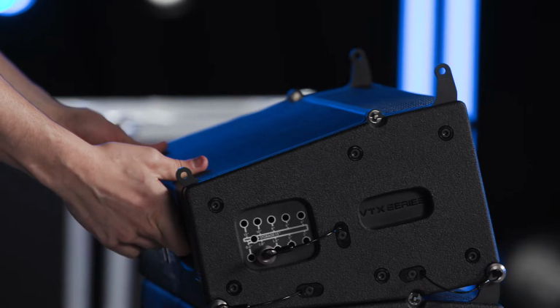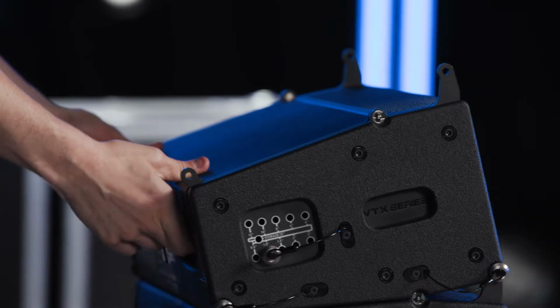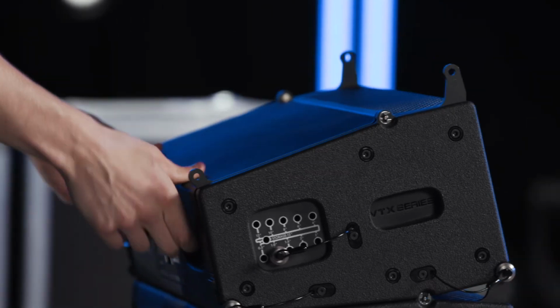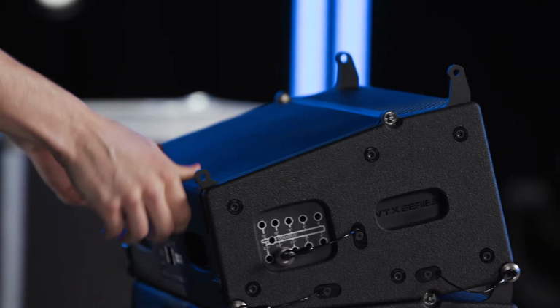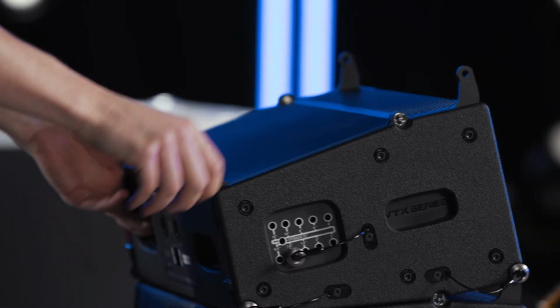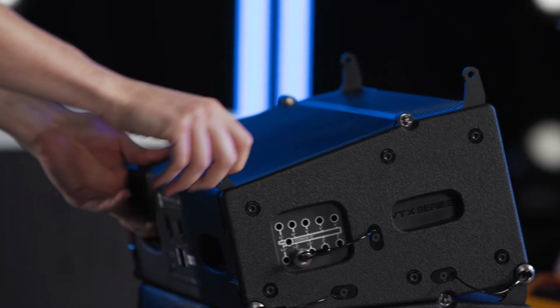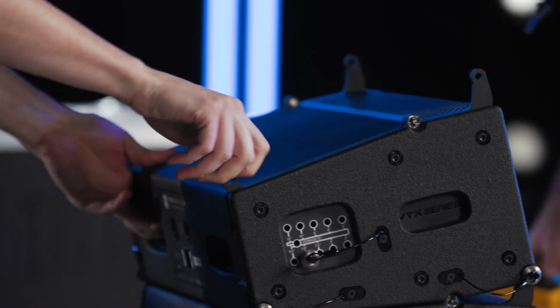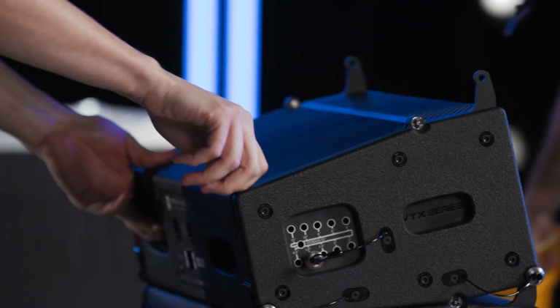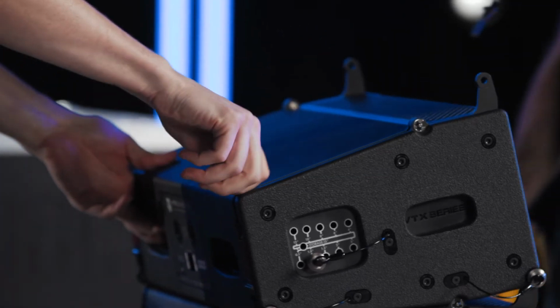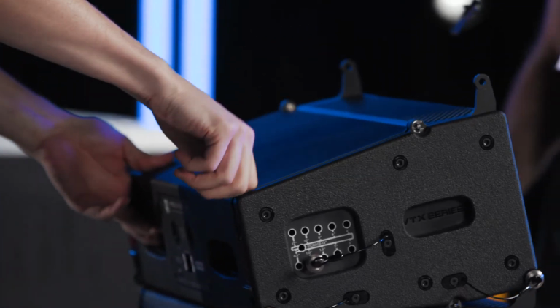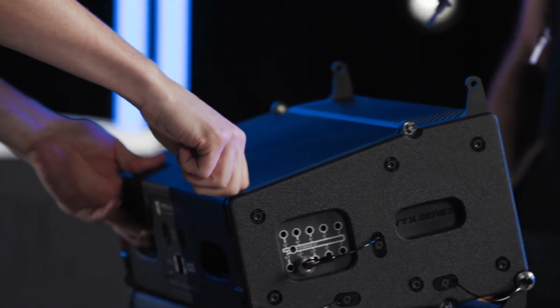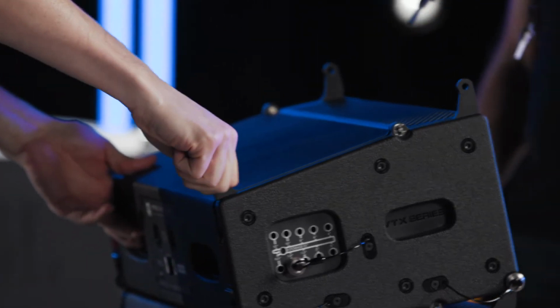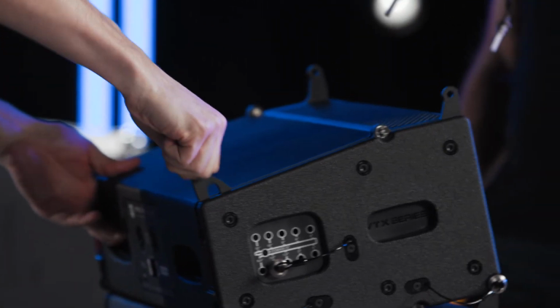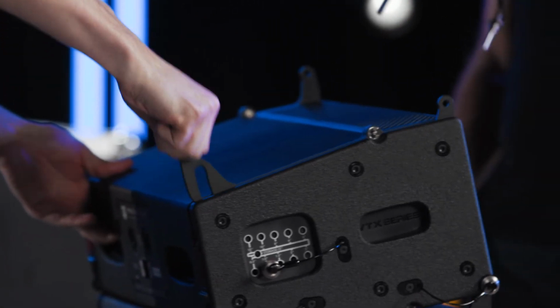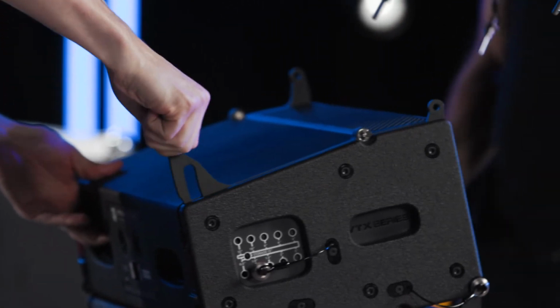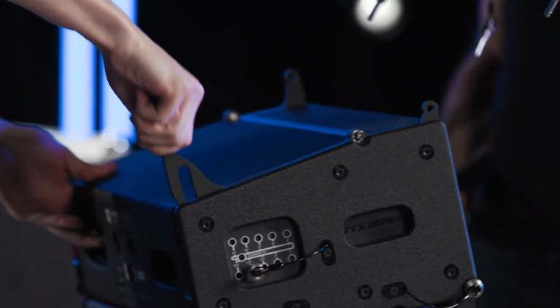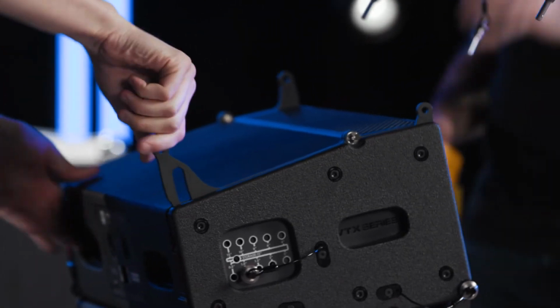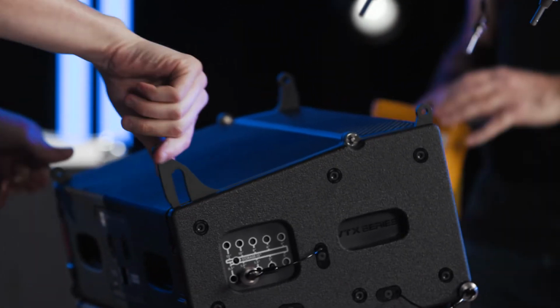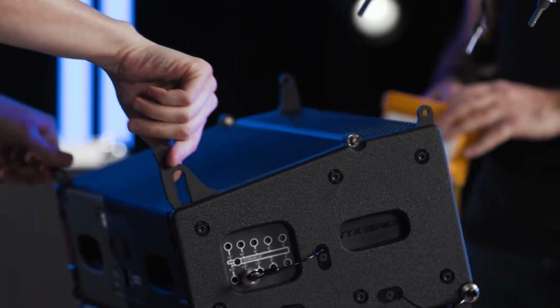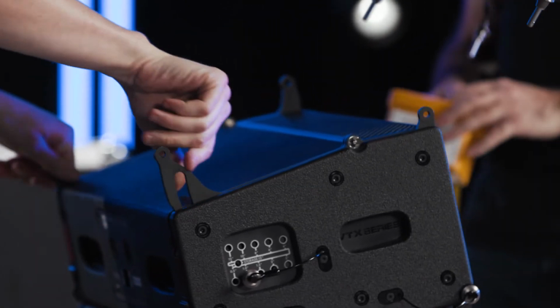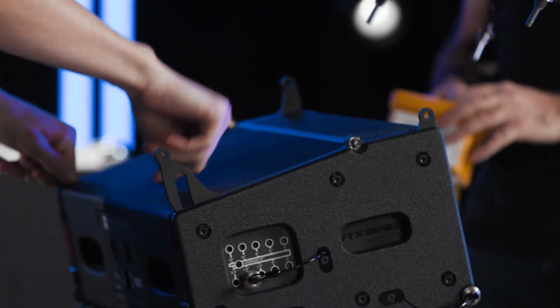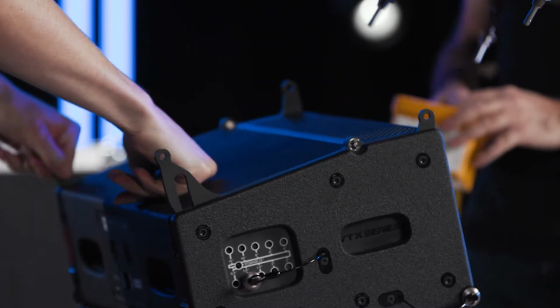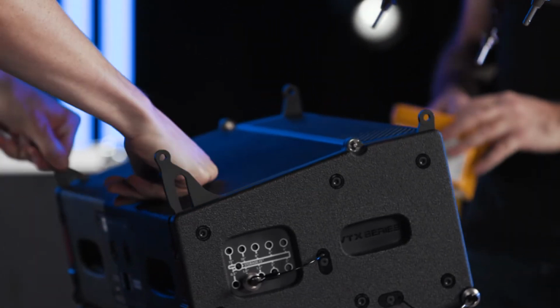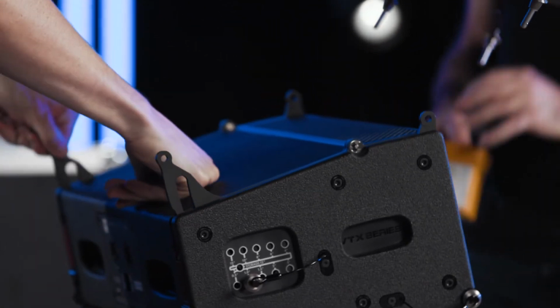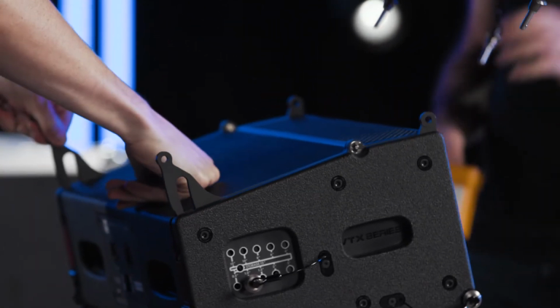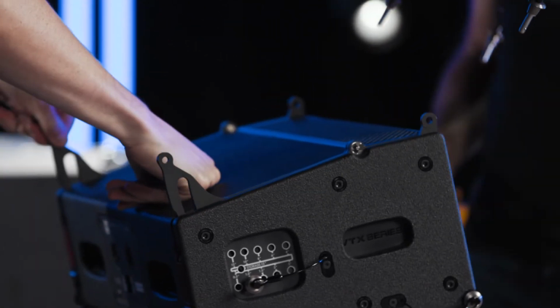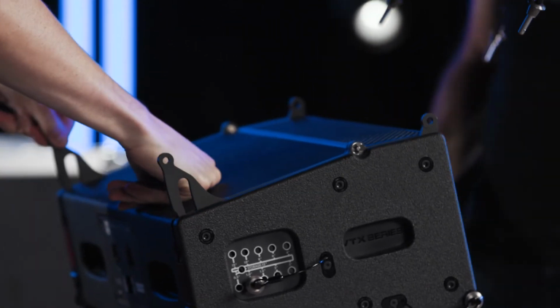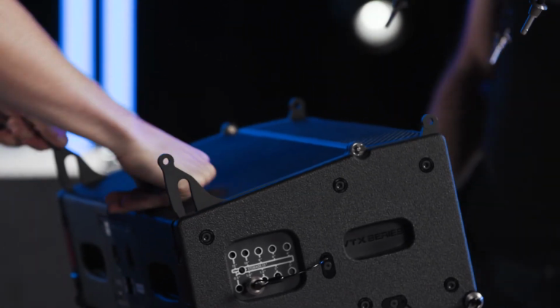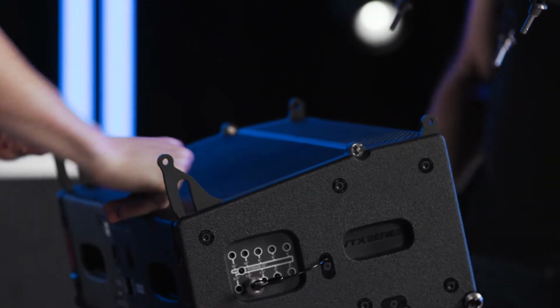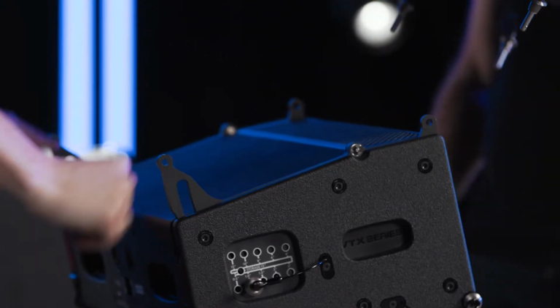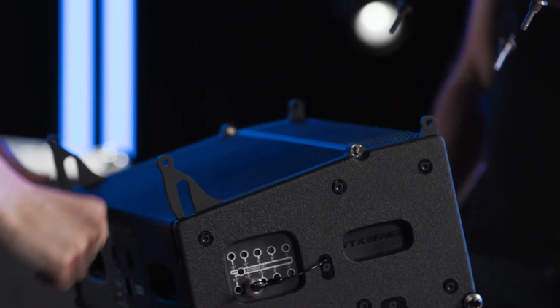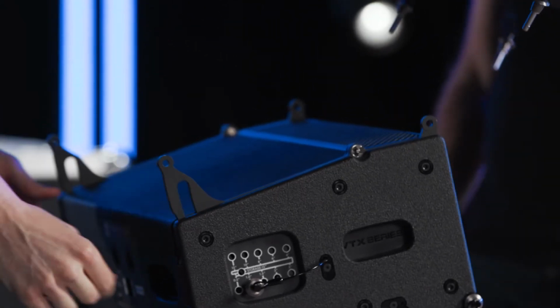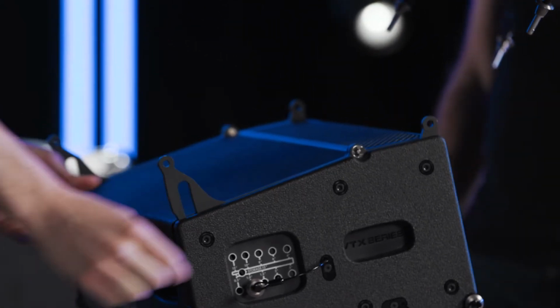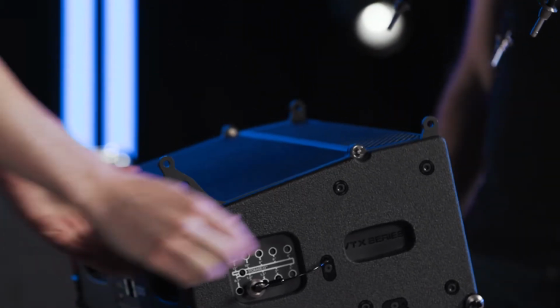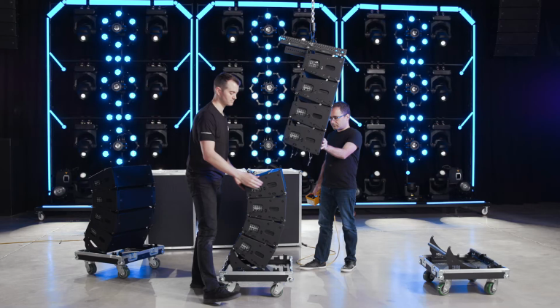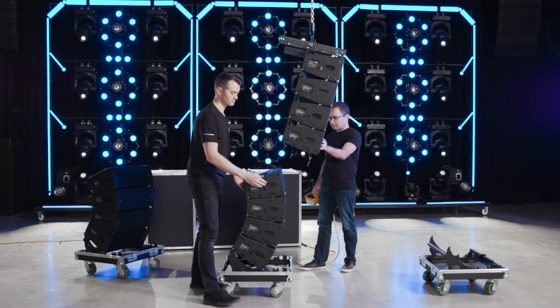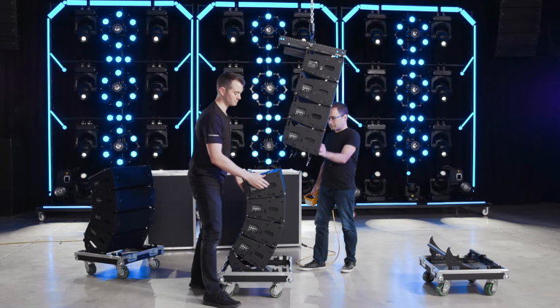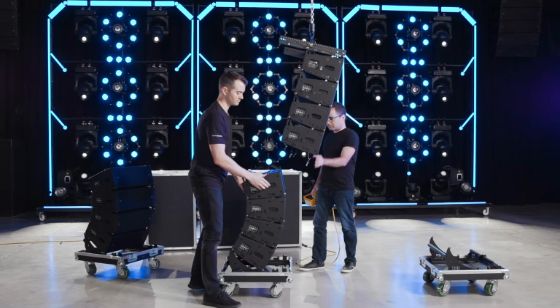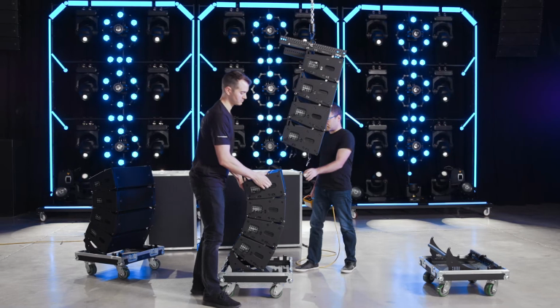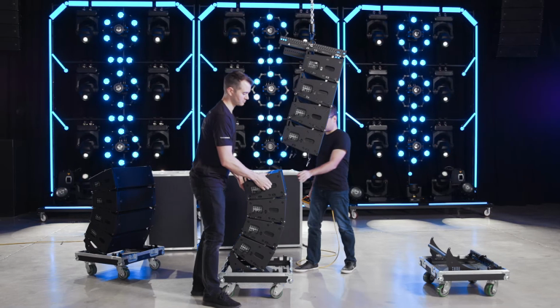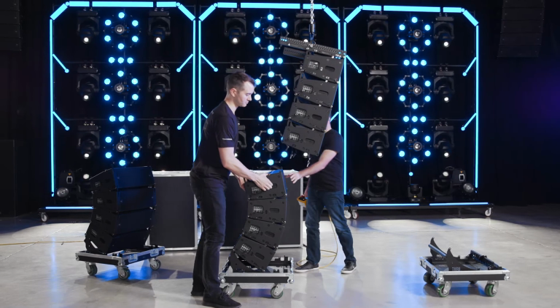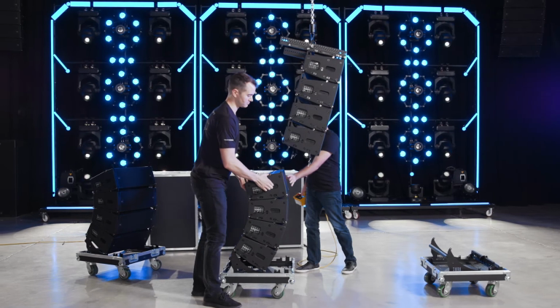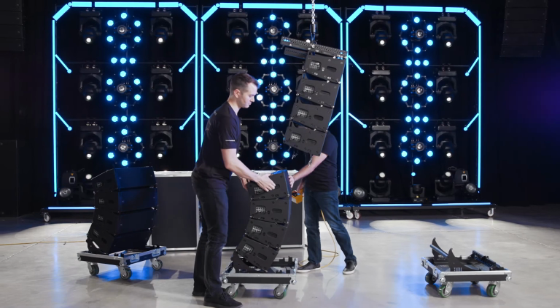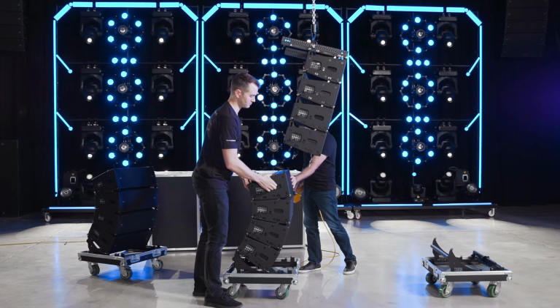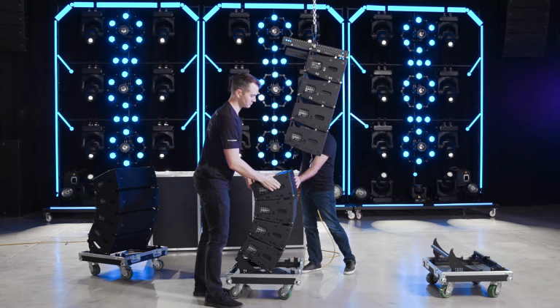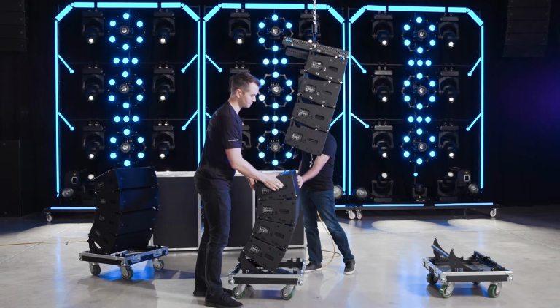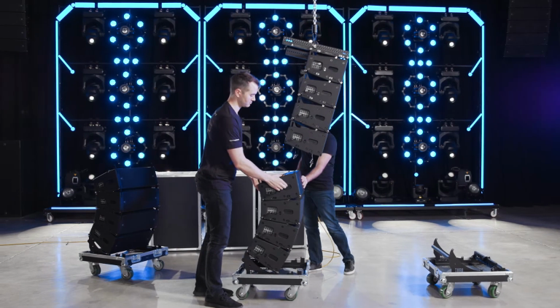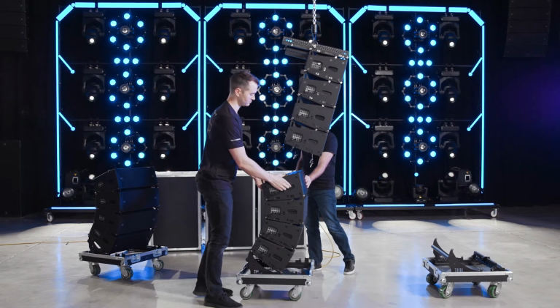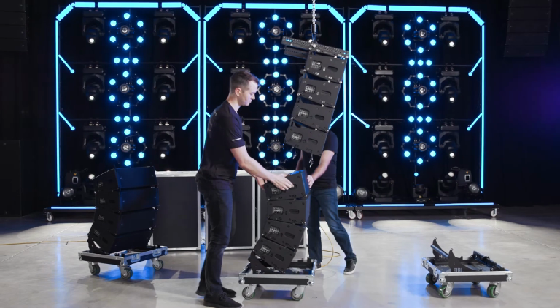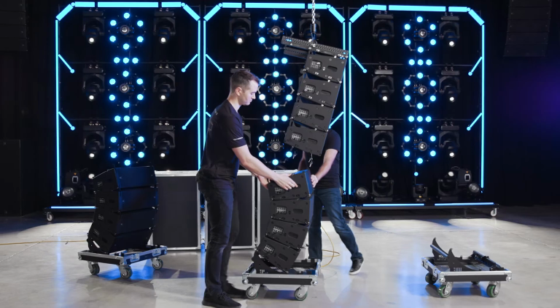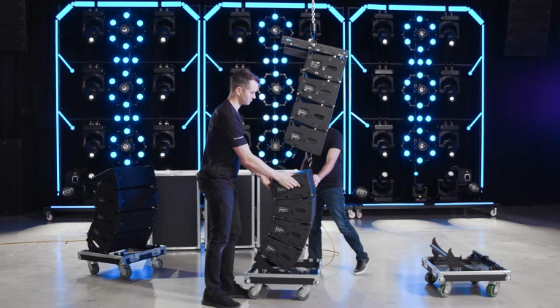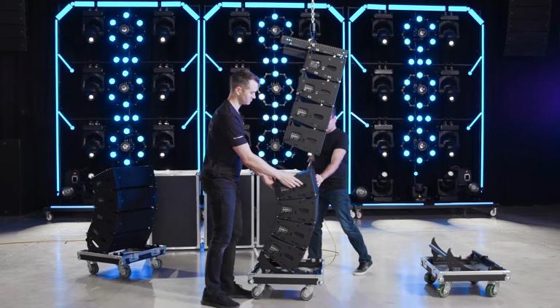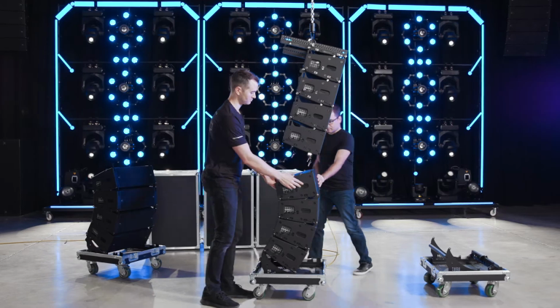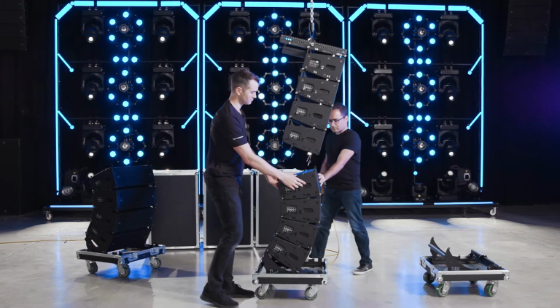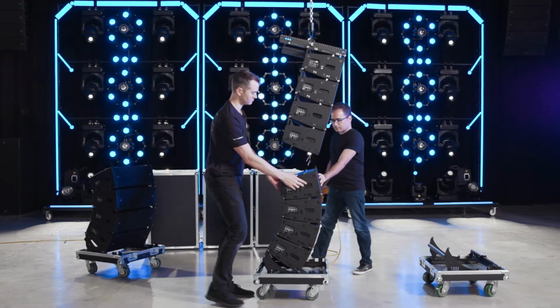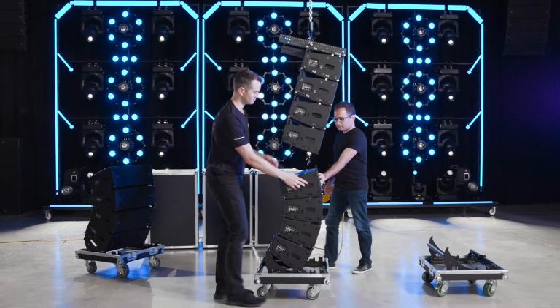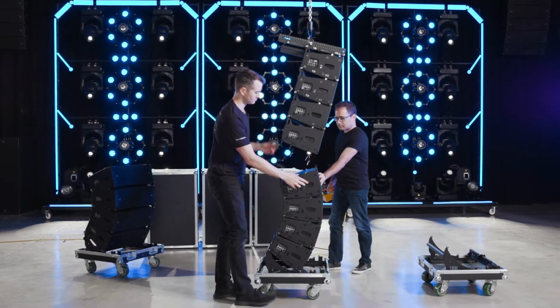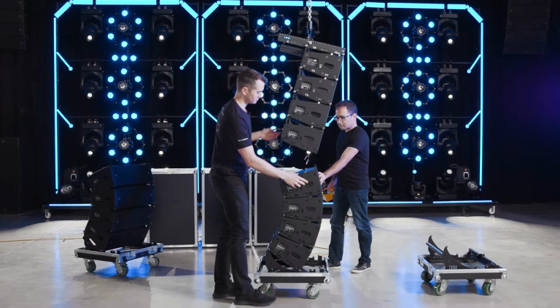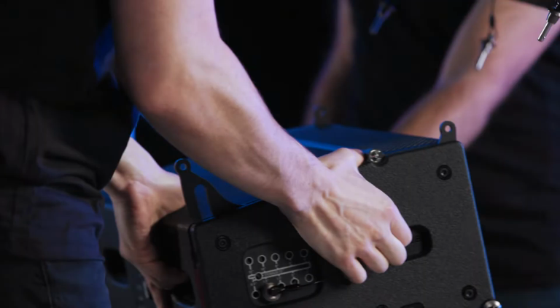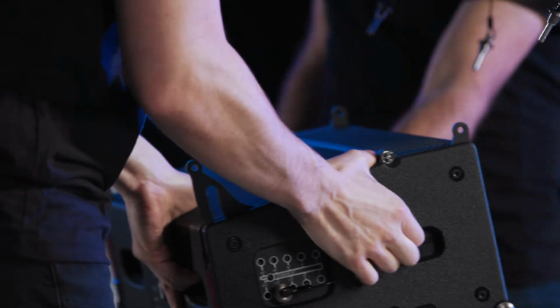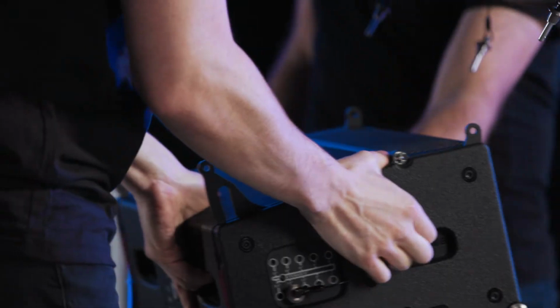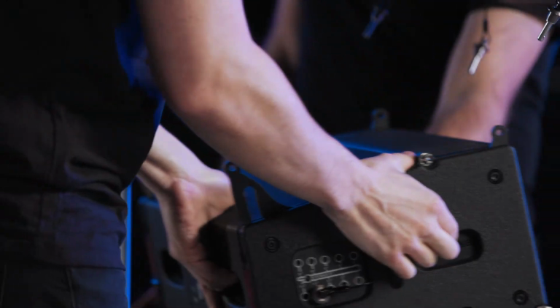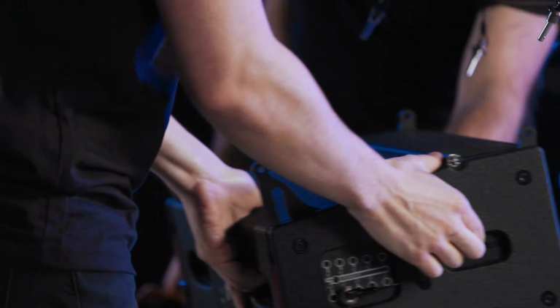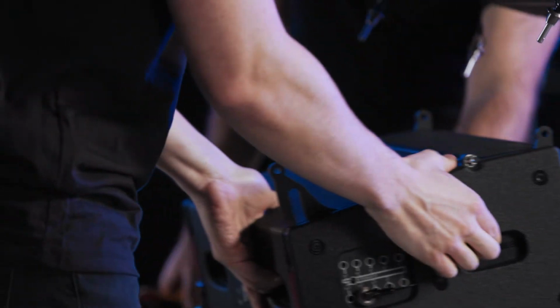Assuming all the cabinet angles have been pre-selected on the ground, preset the rigging by simply lifting the rear of each speaker.